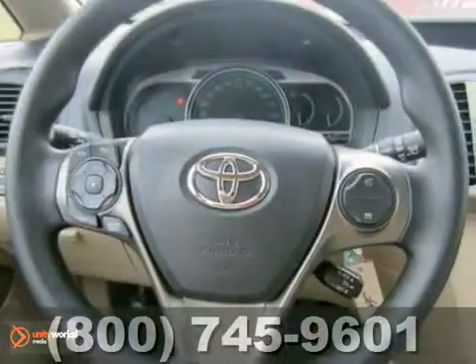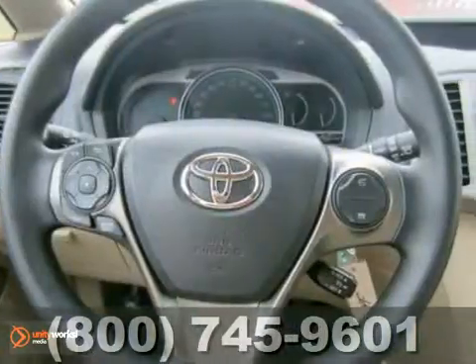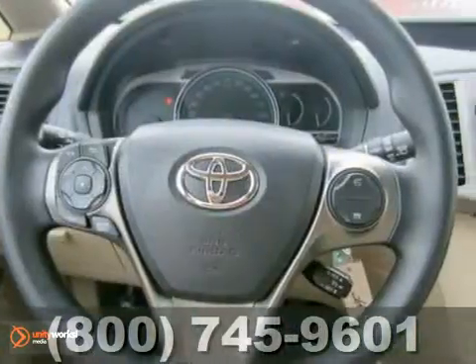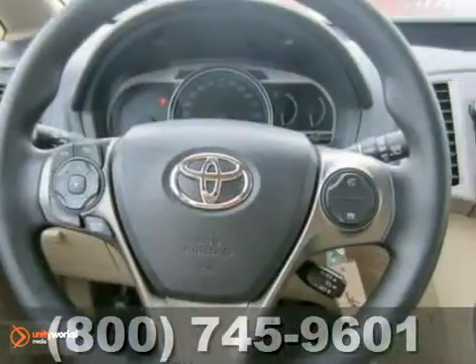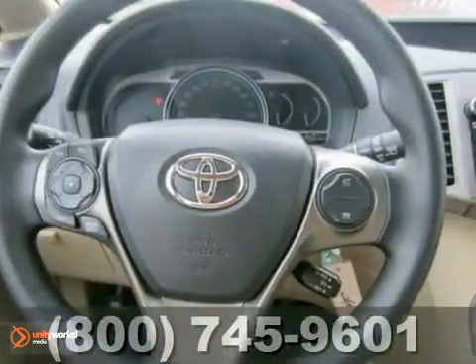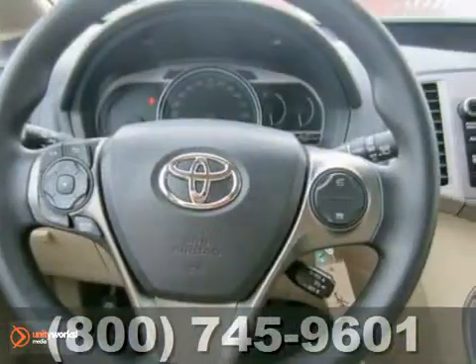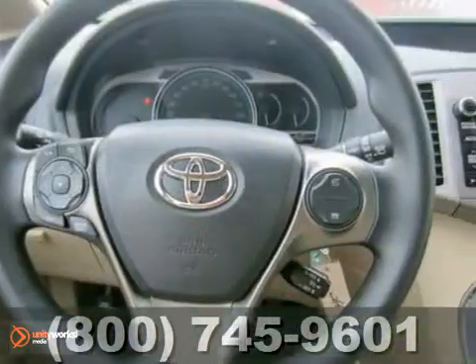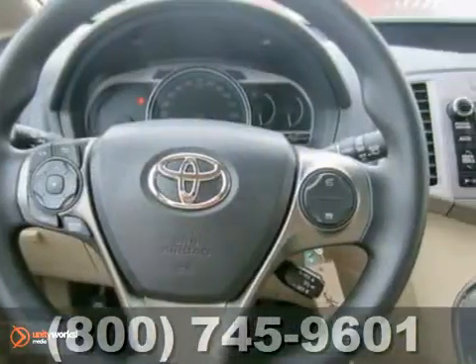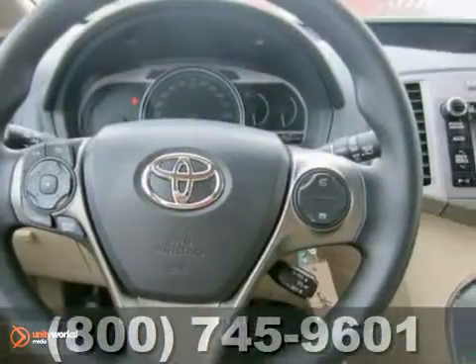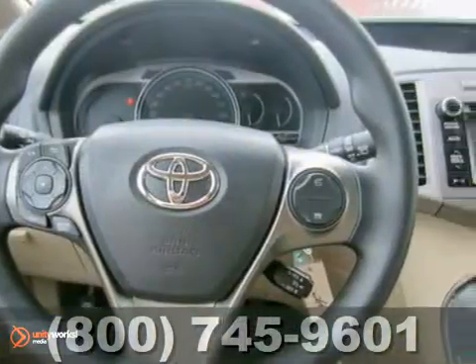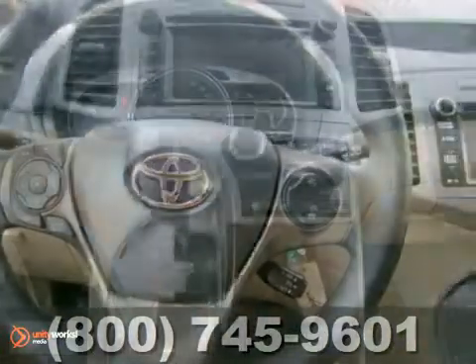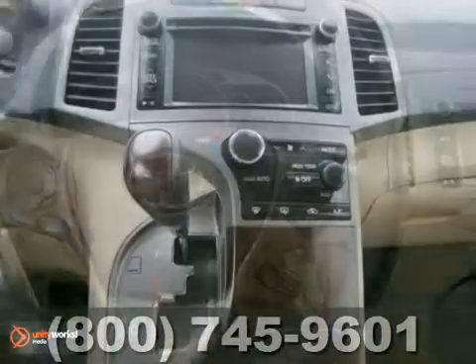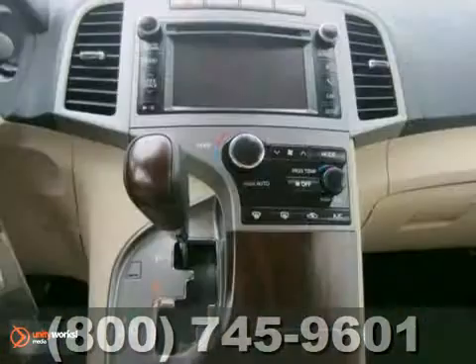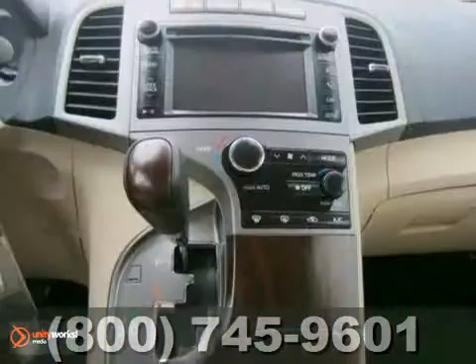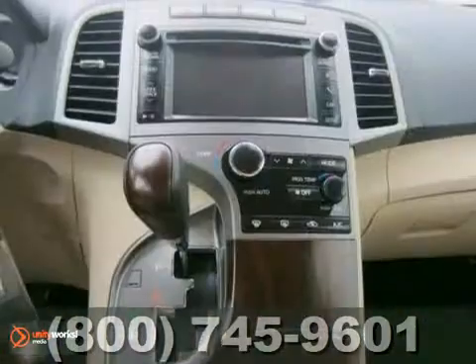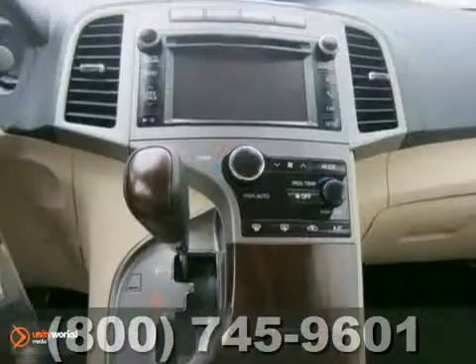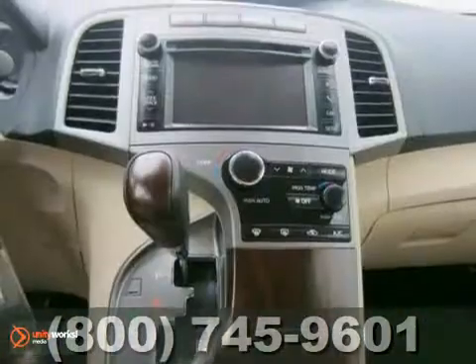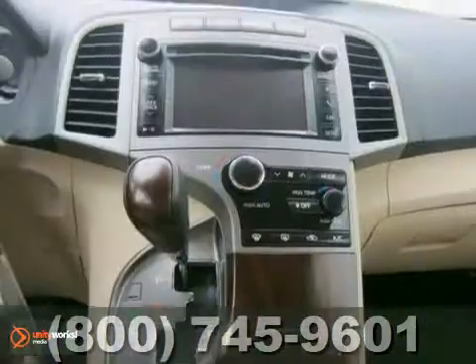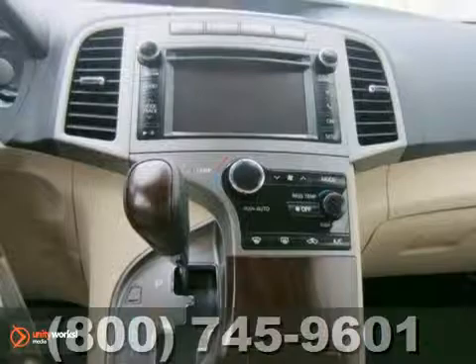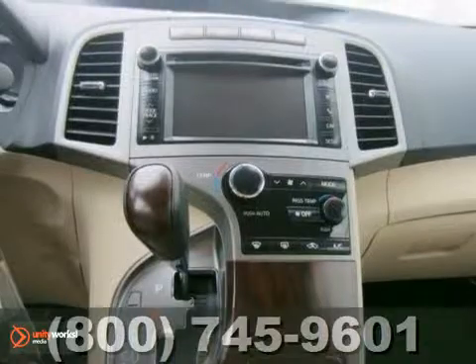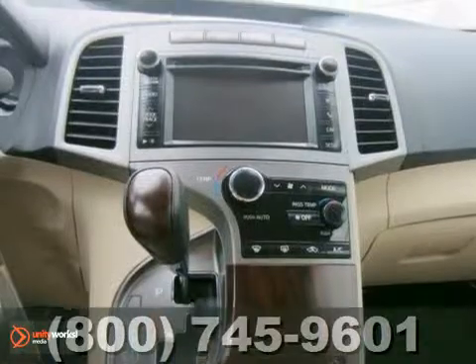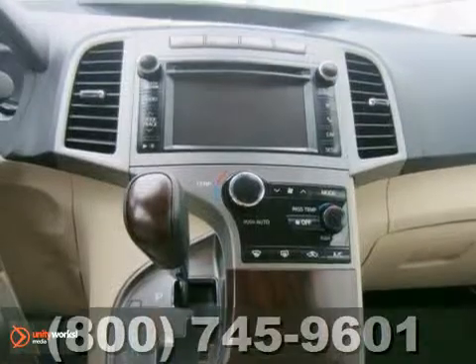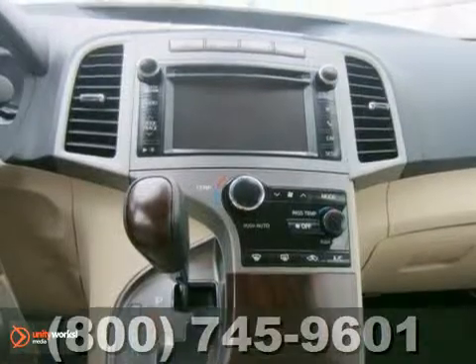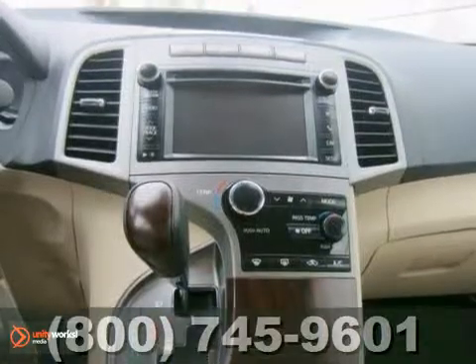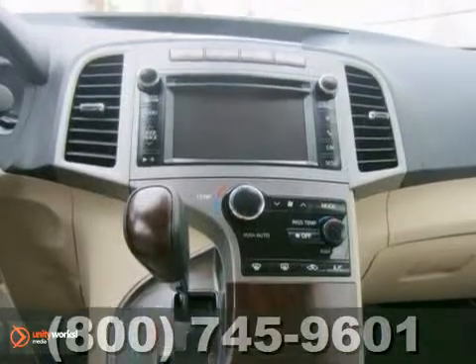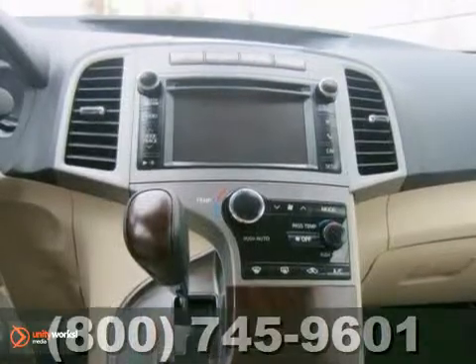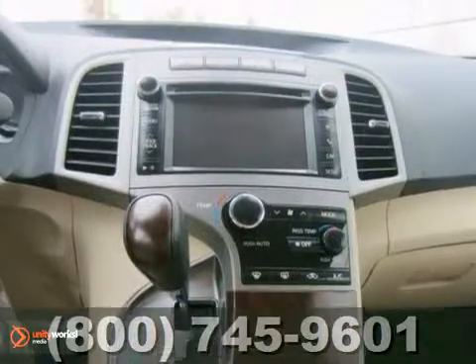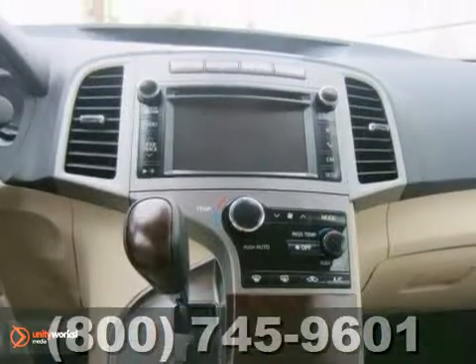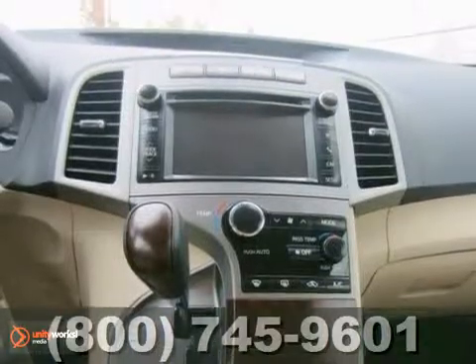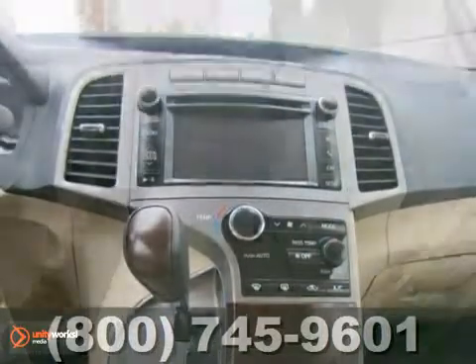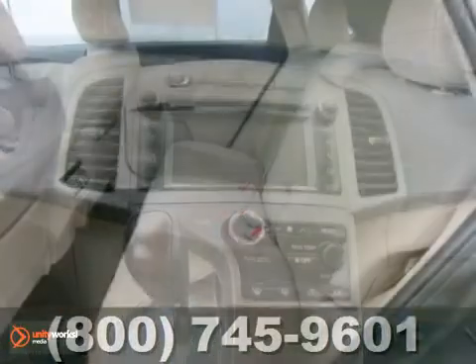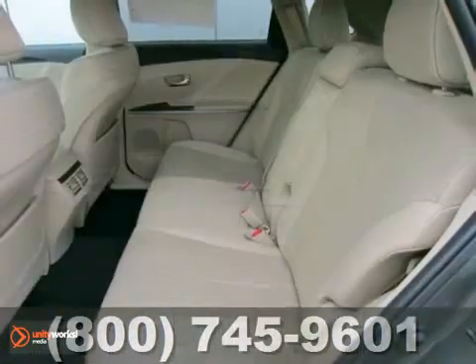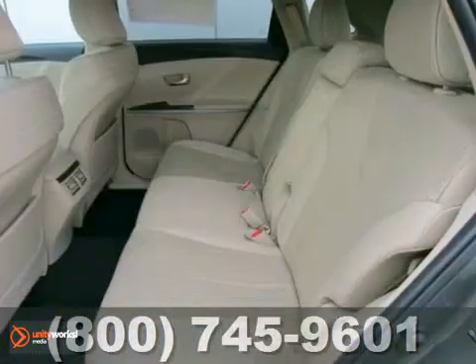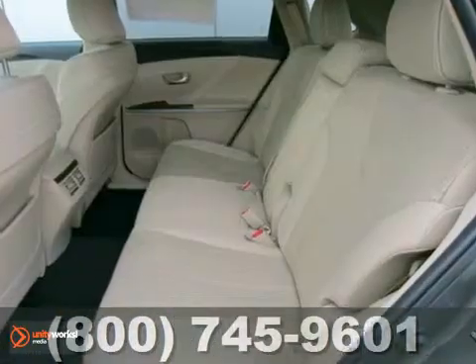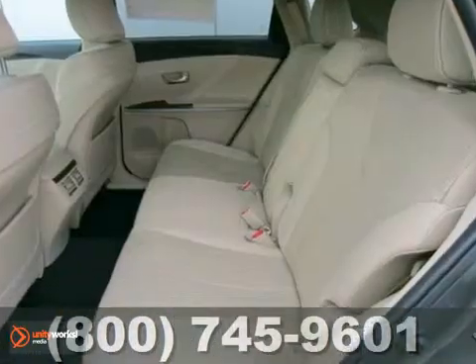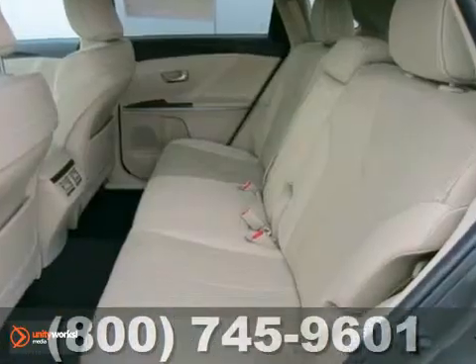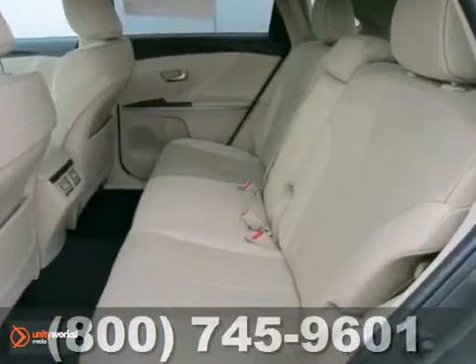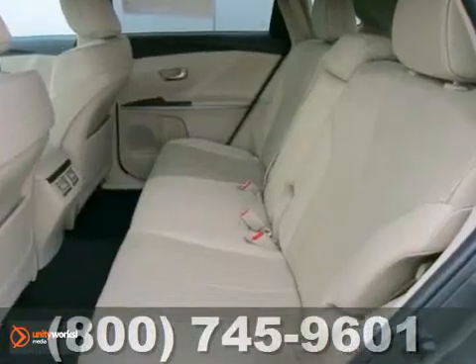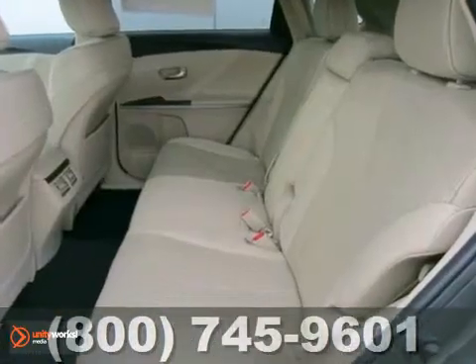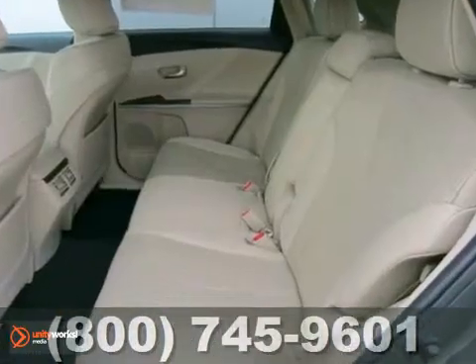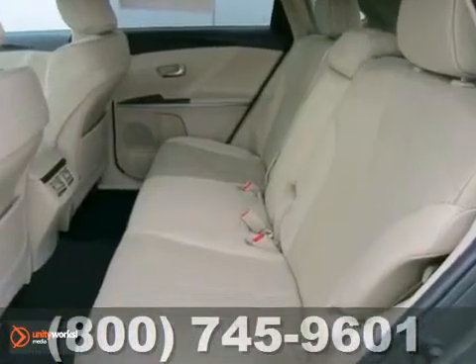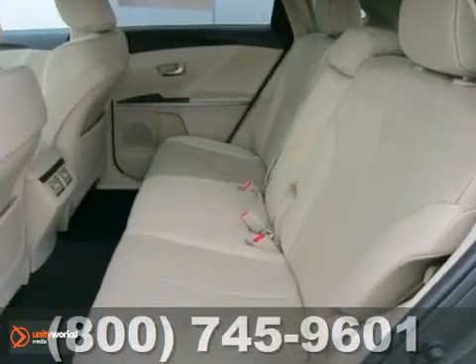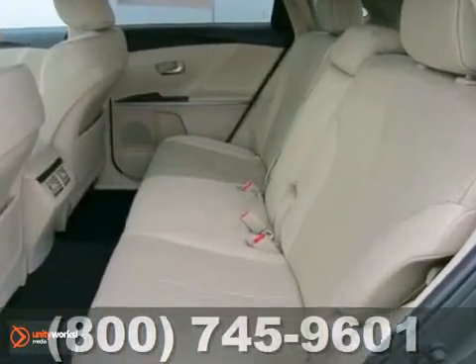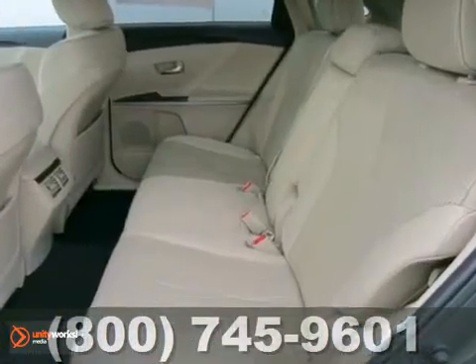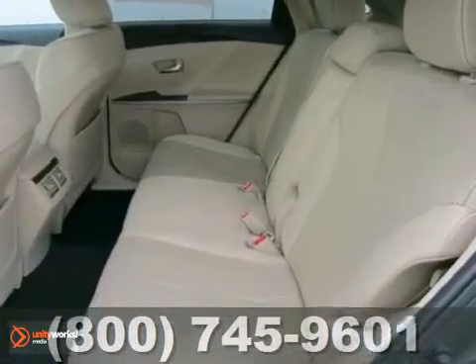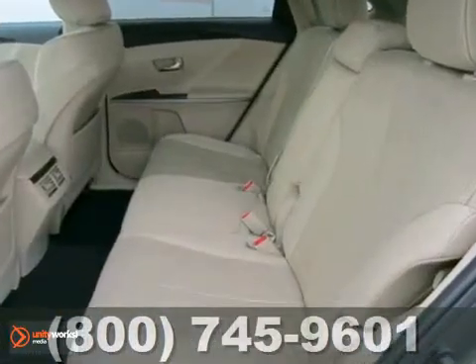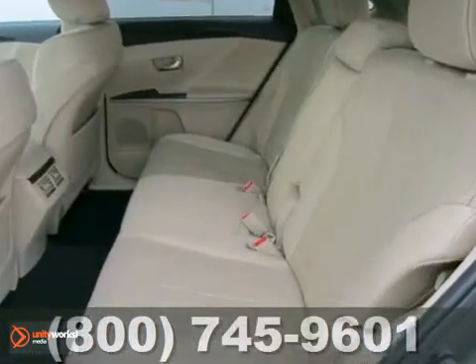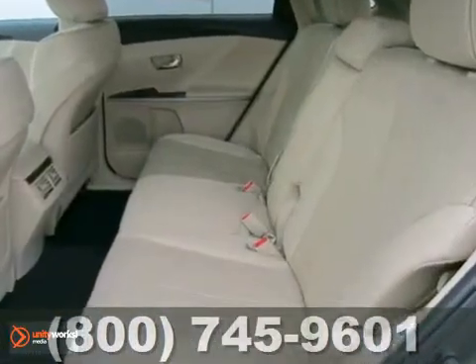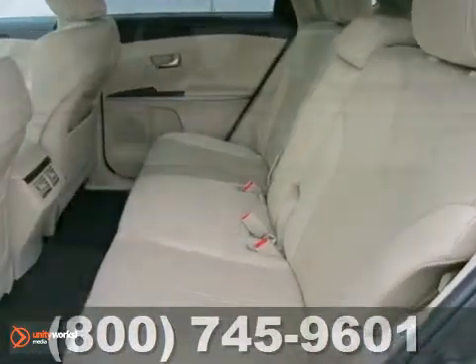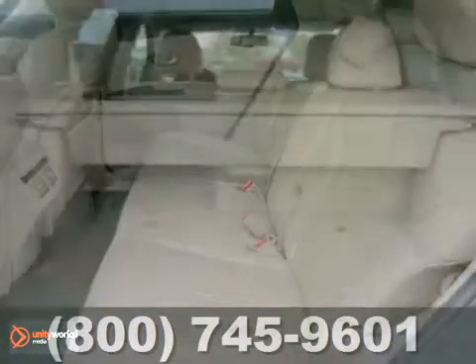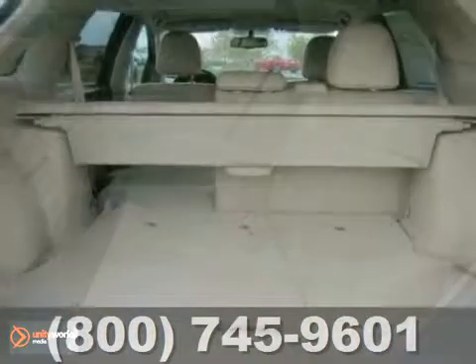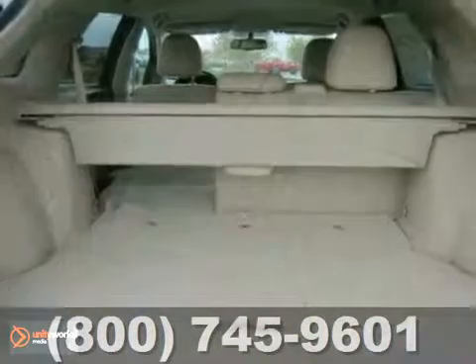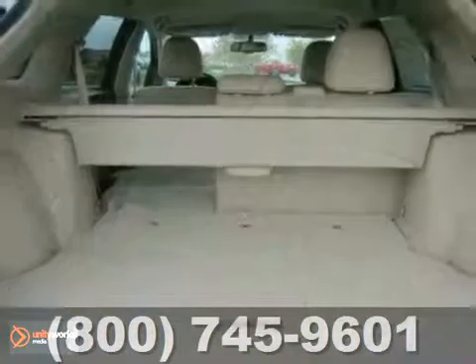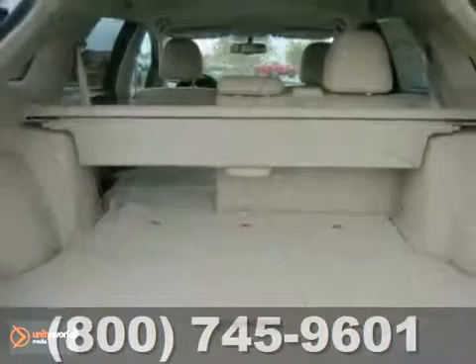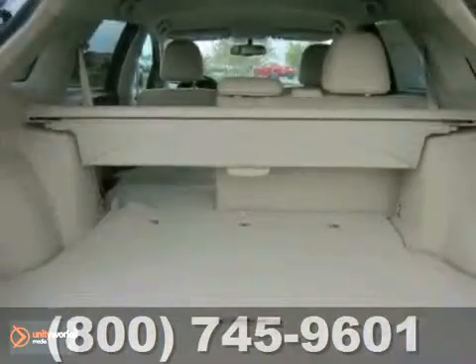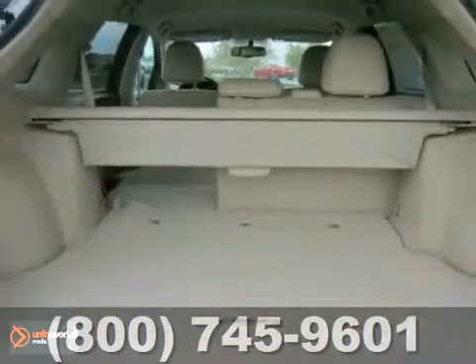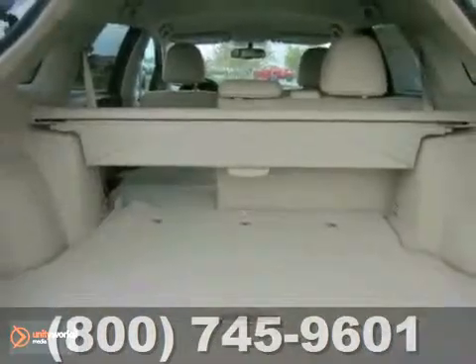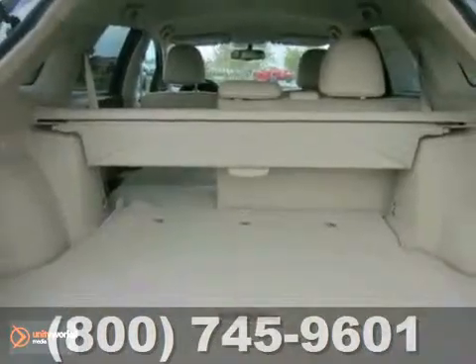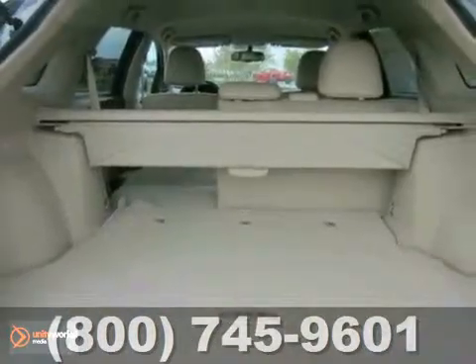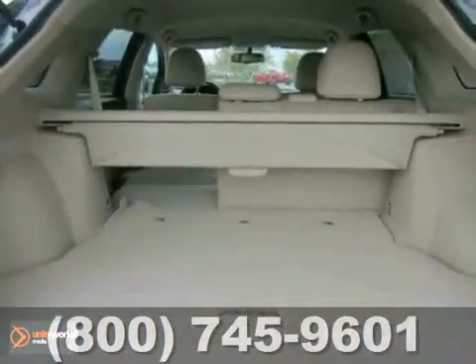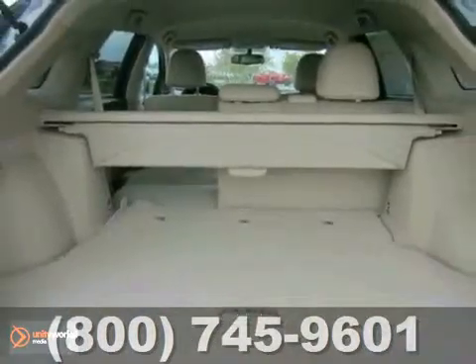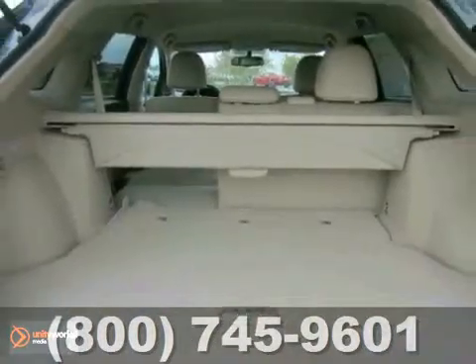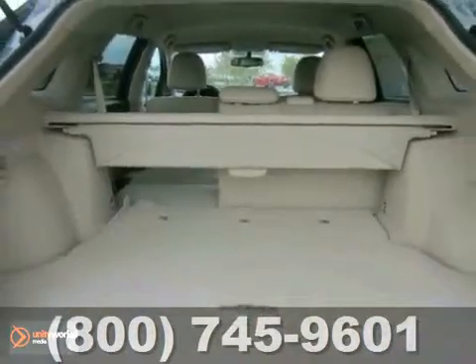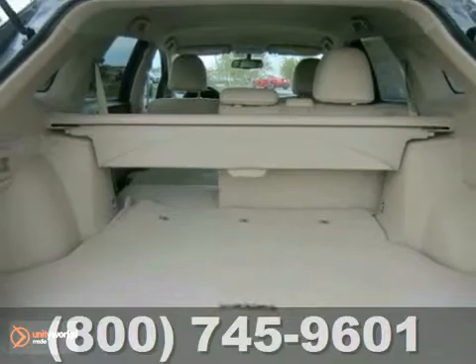The hands-free phone system and traction control make this Toyota definitely a car to consider. Come in and take a closer look at it for yourself.